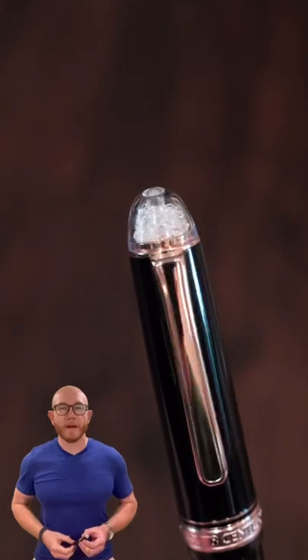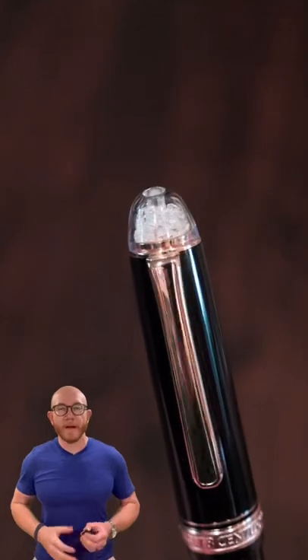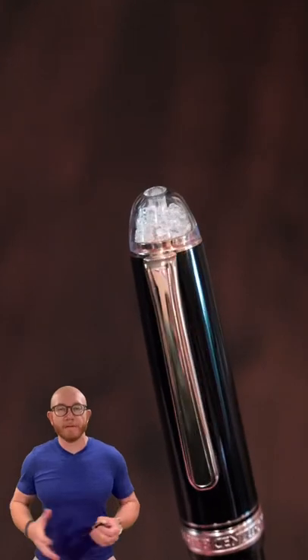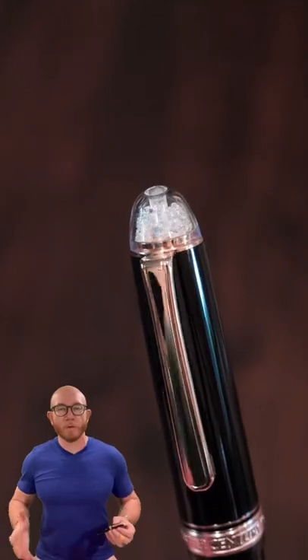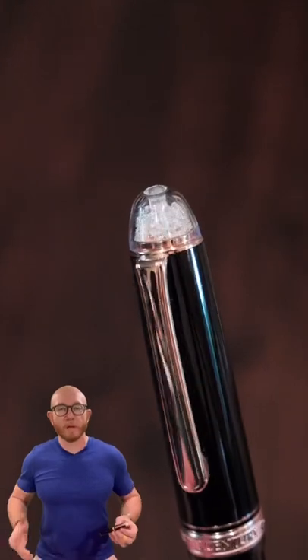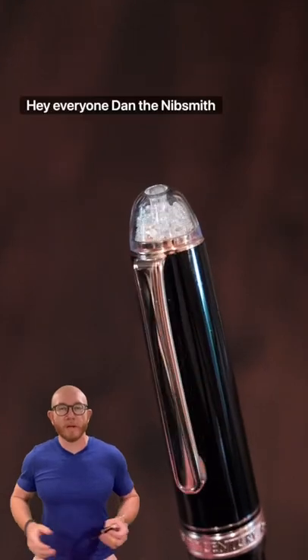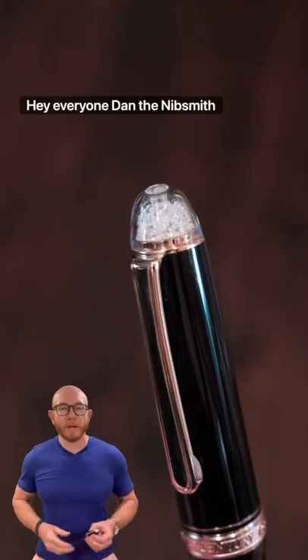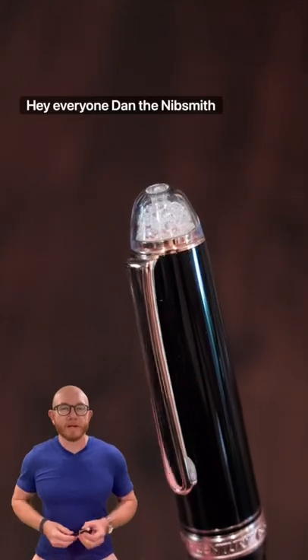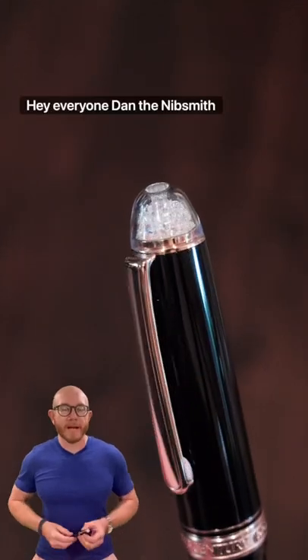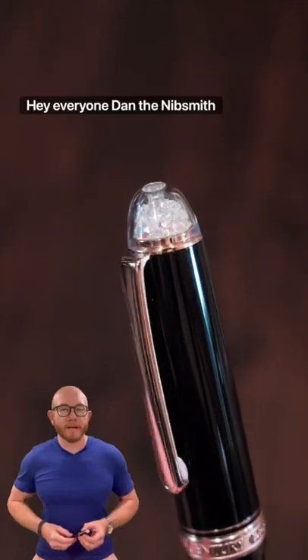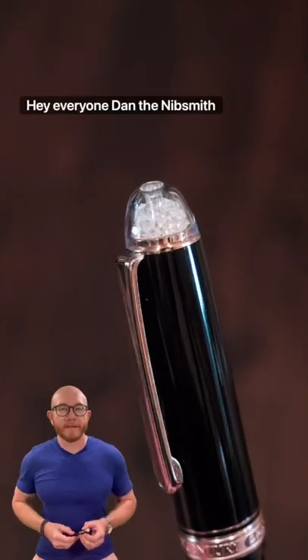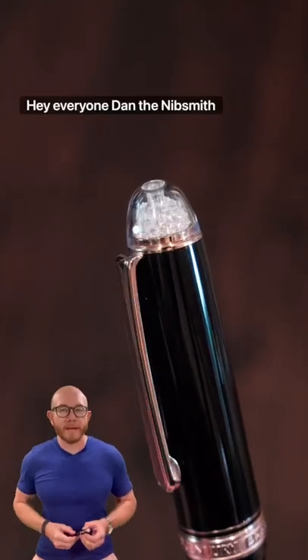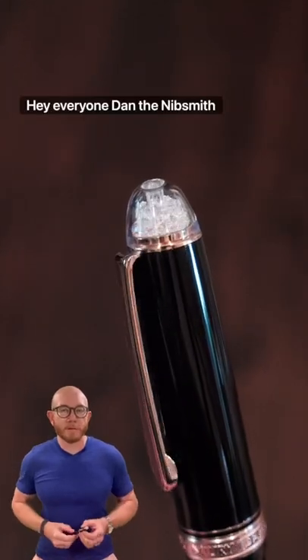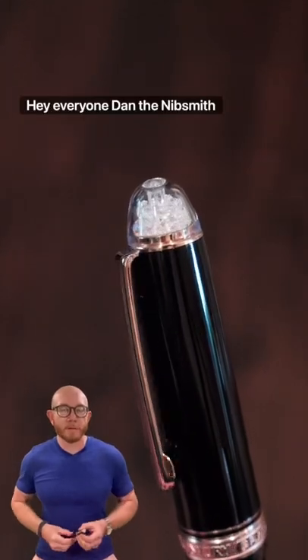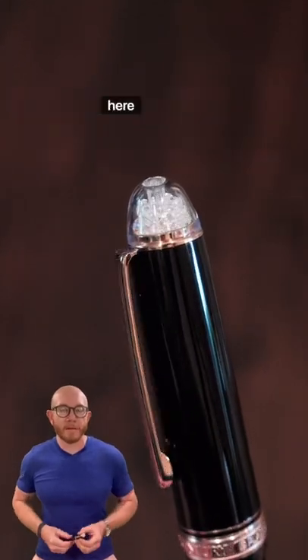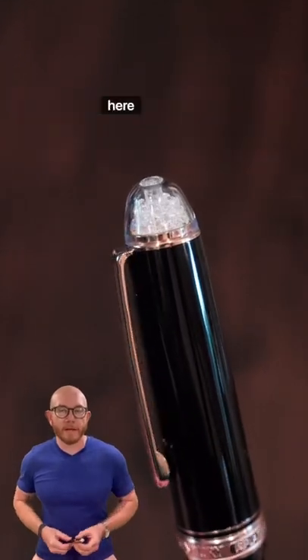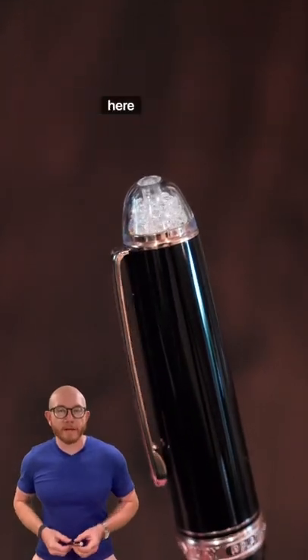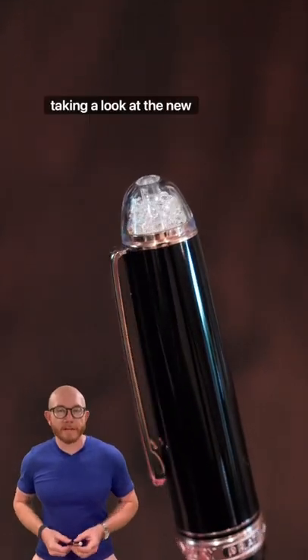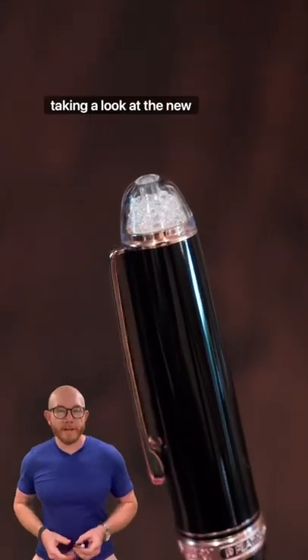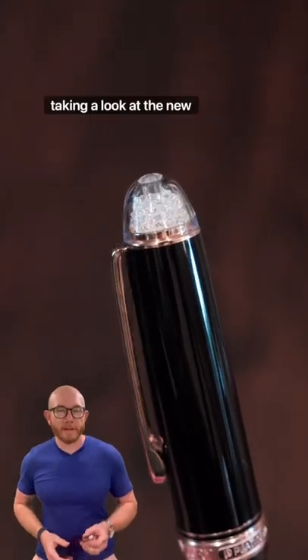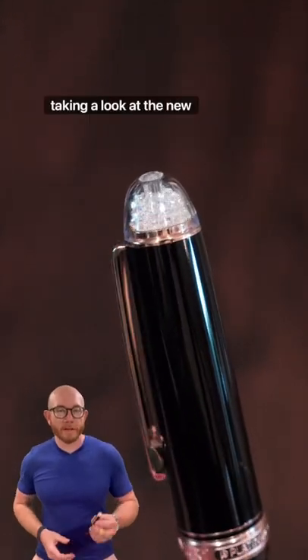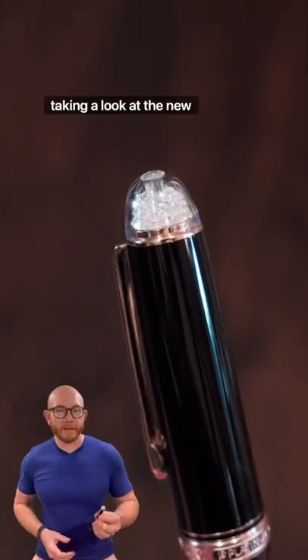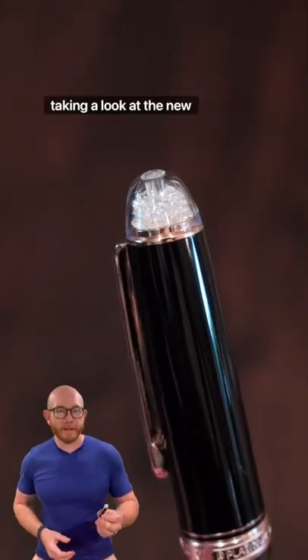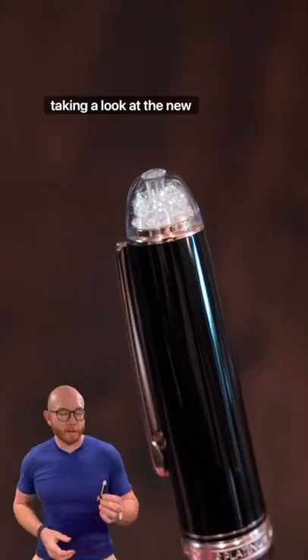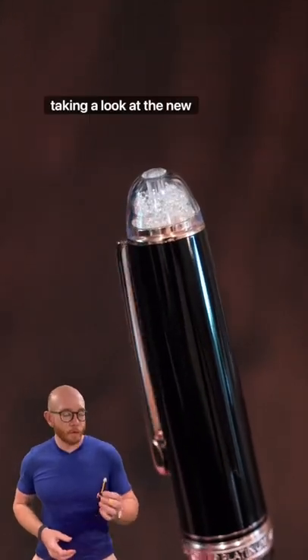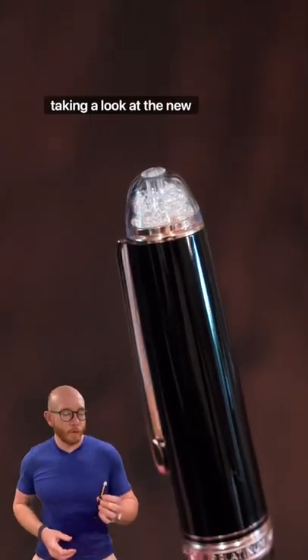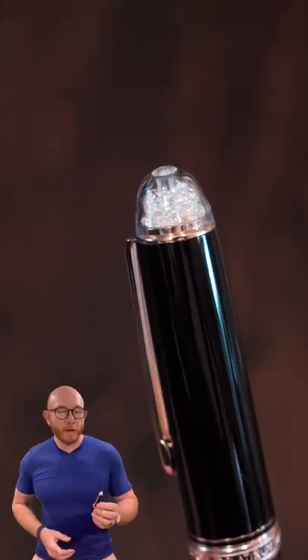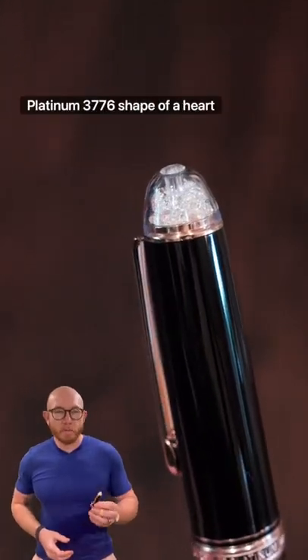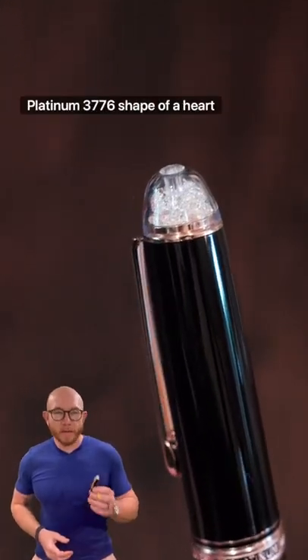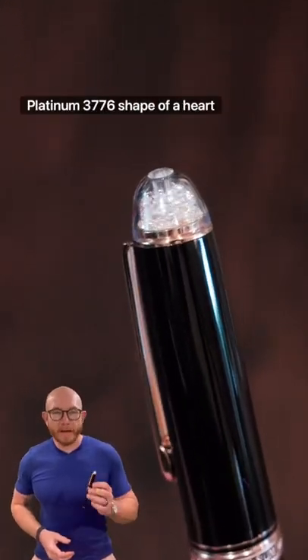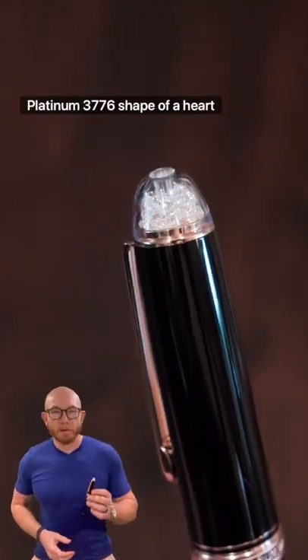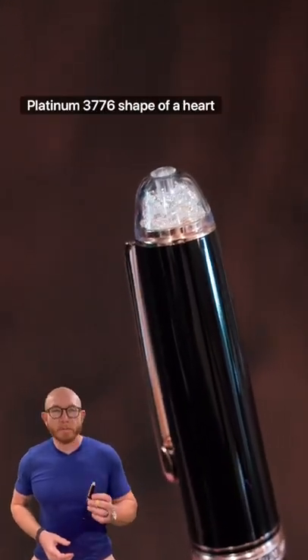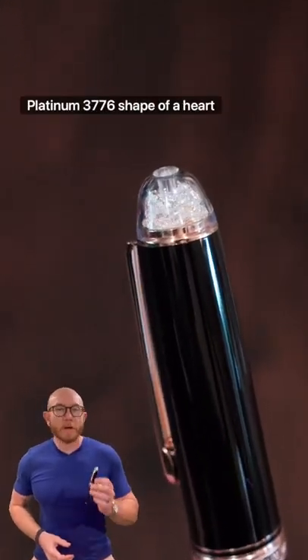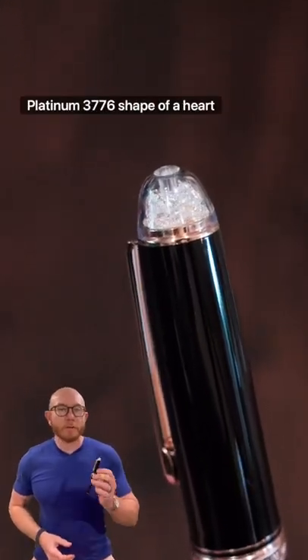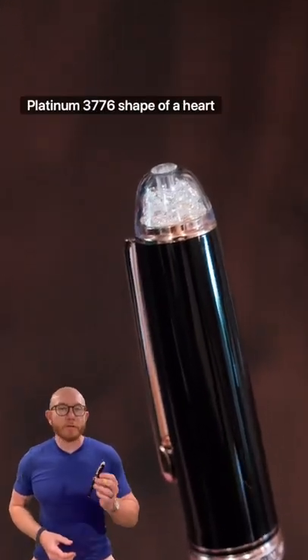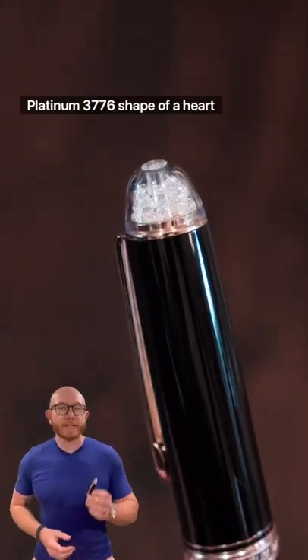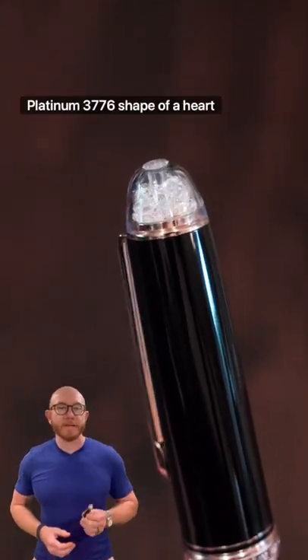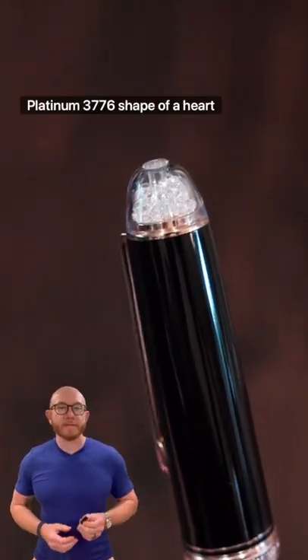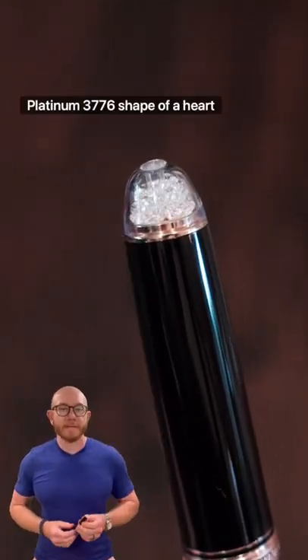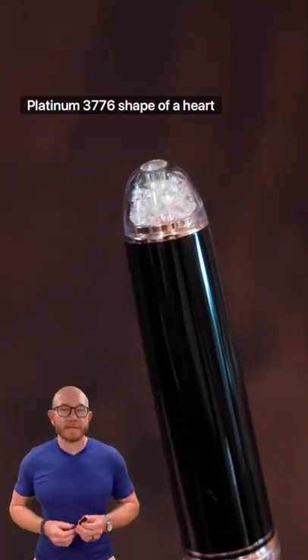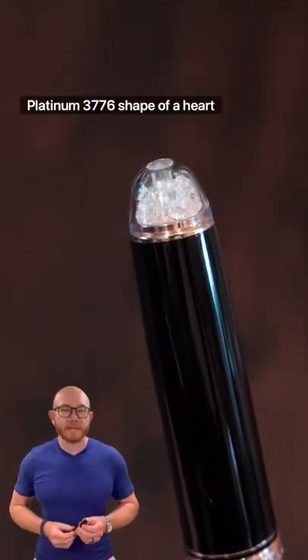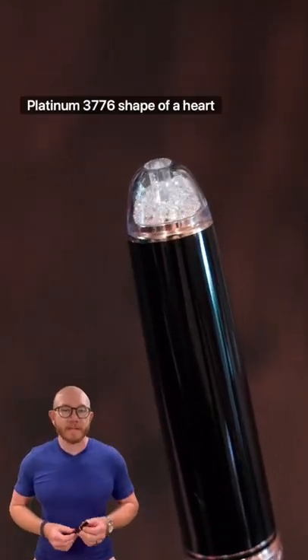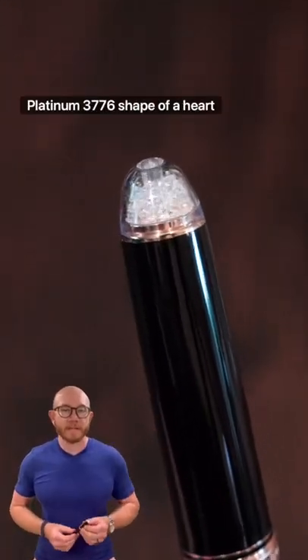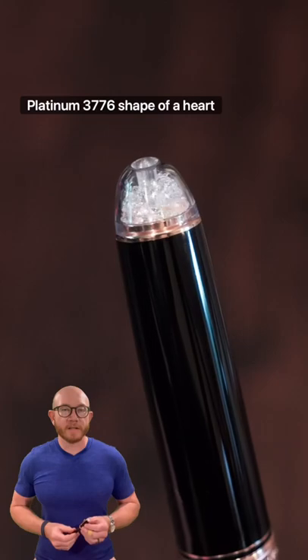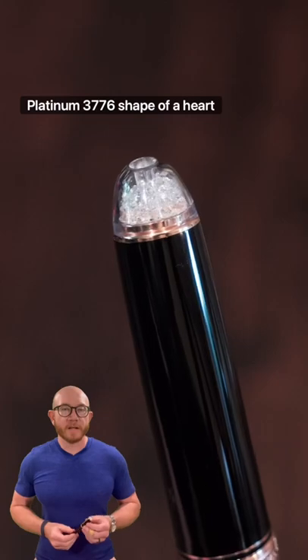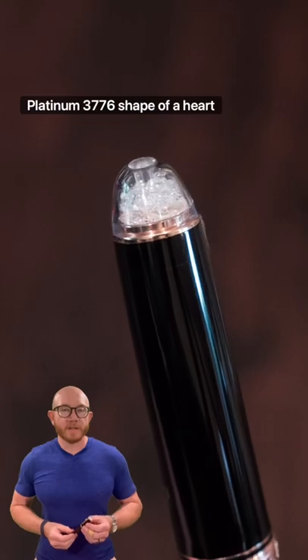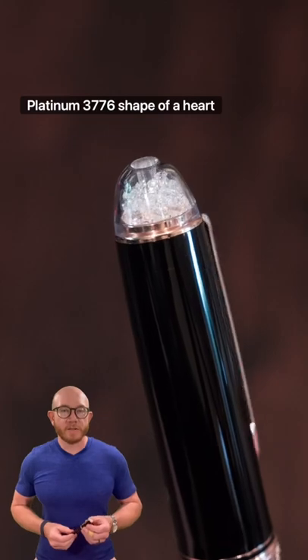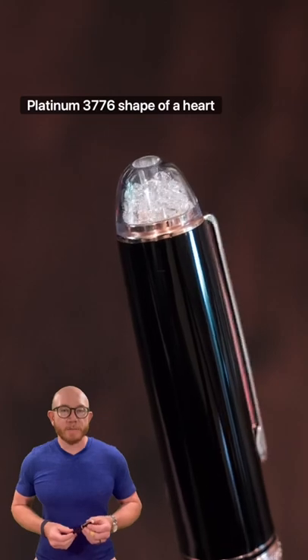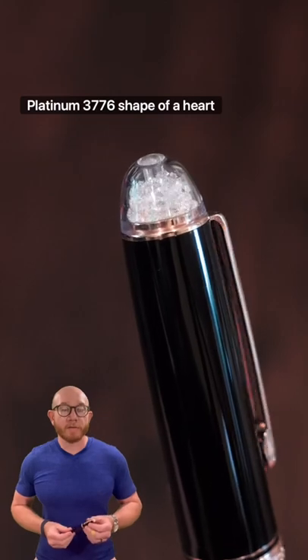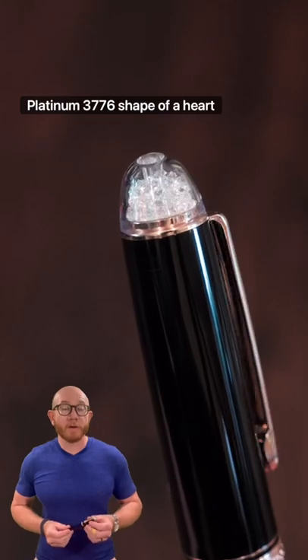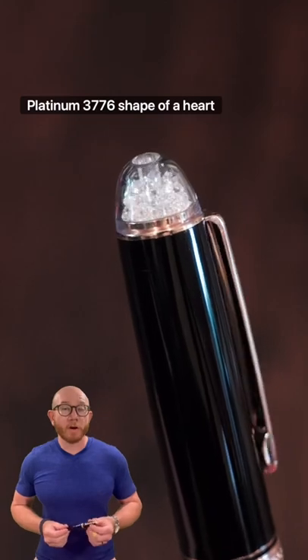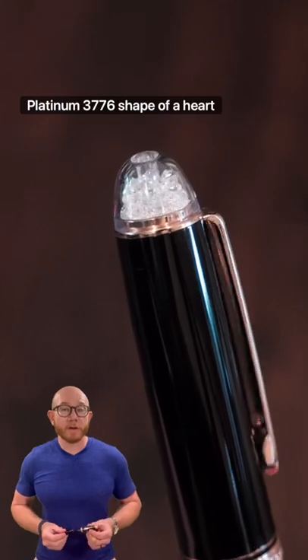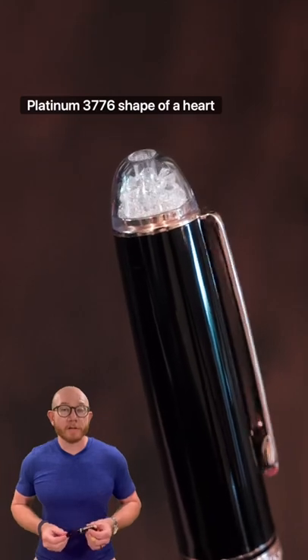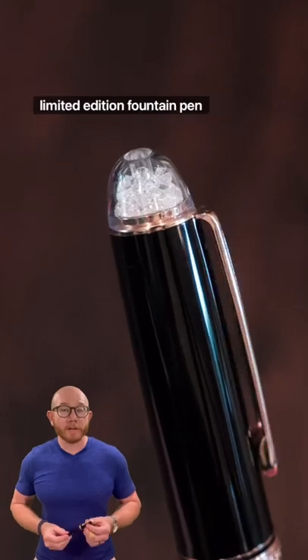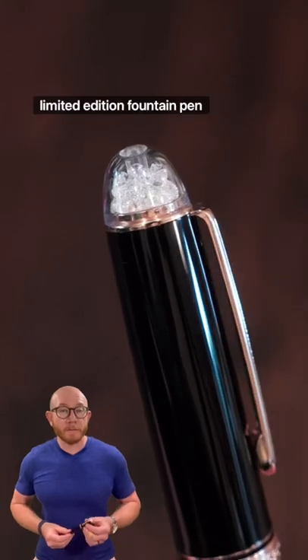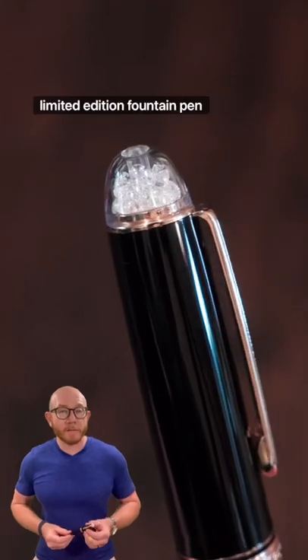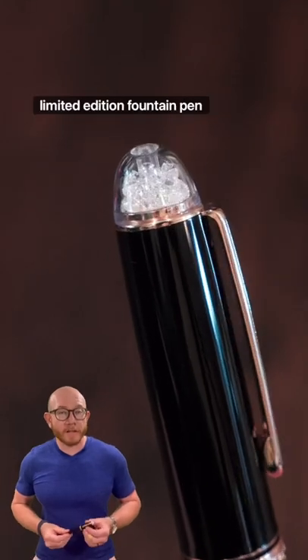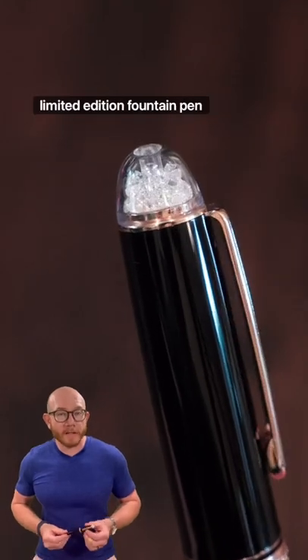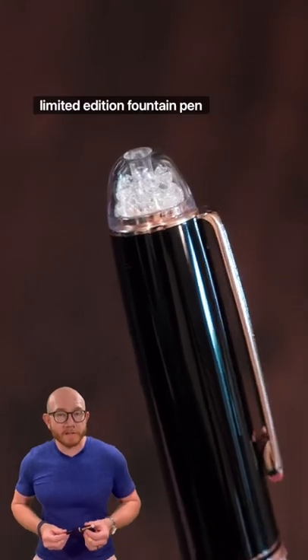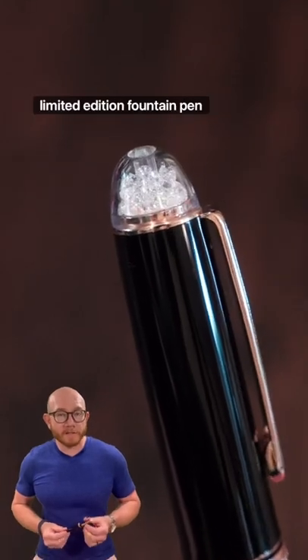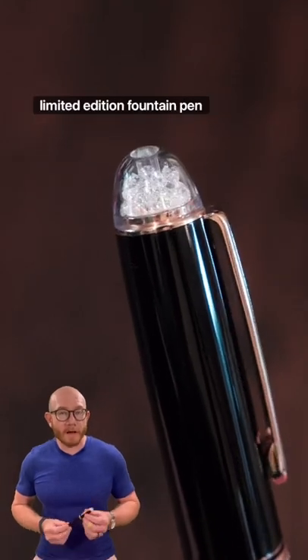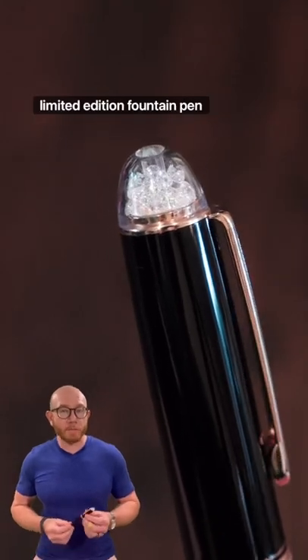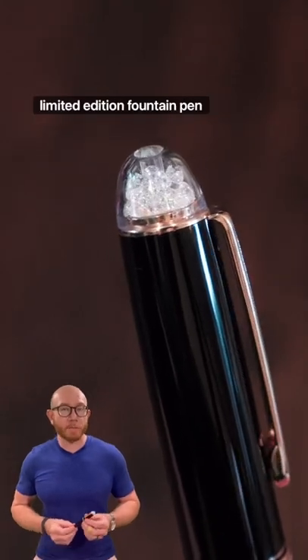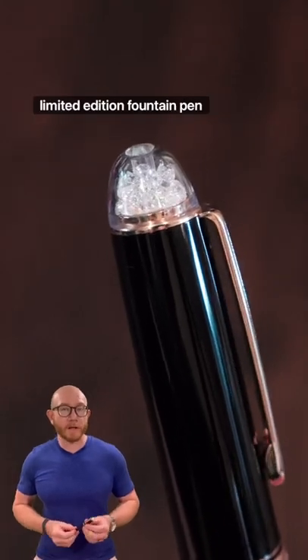Hey everyone, Dan the Nibsmith here taking a look at the new Platinum 3776 Shape of a Heart Limited Edition Fountain Pen.